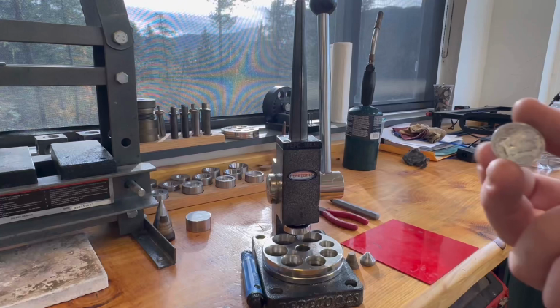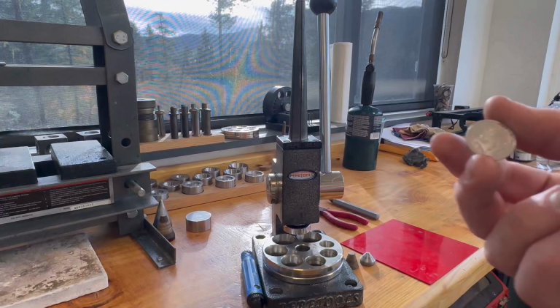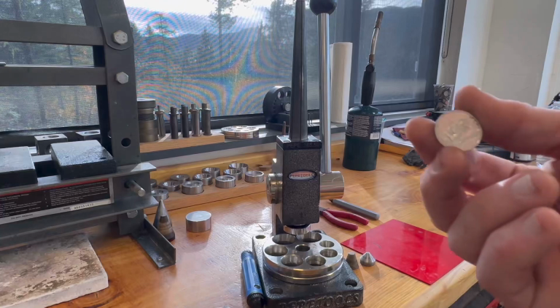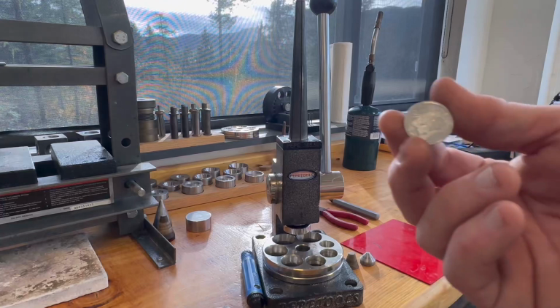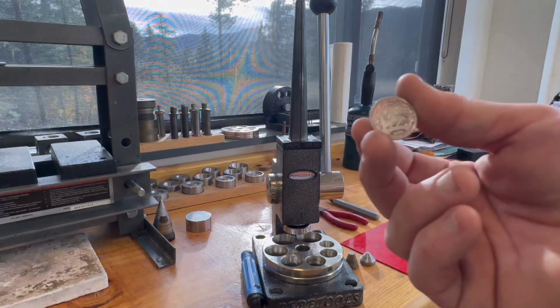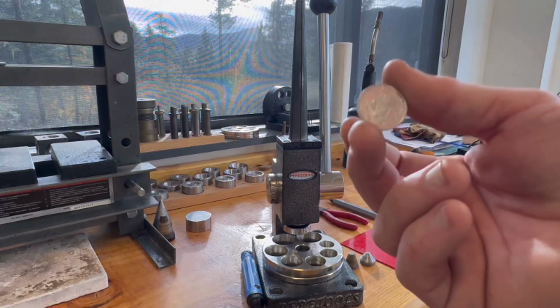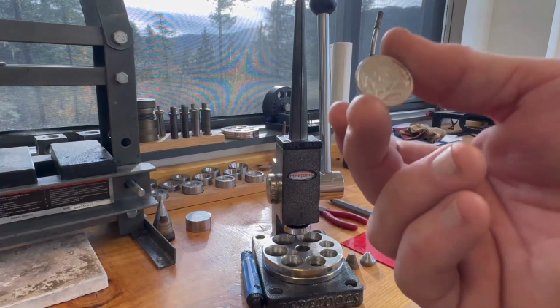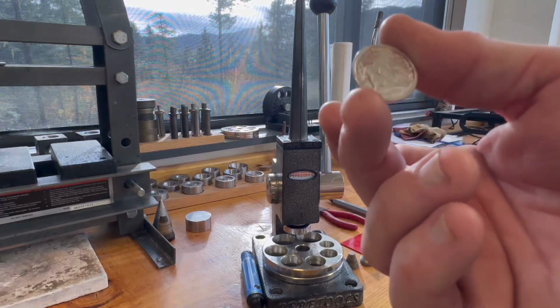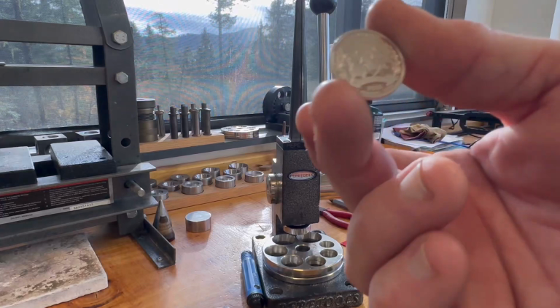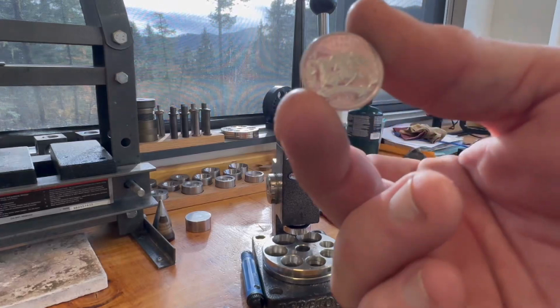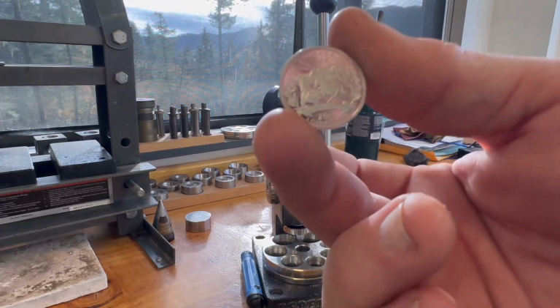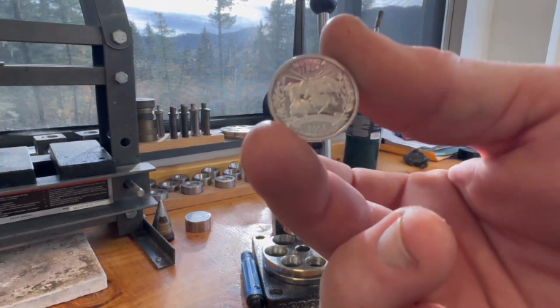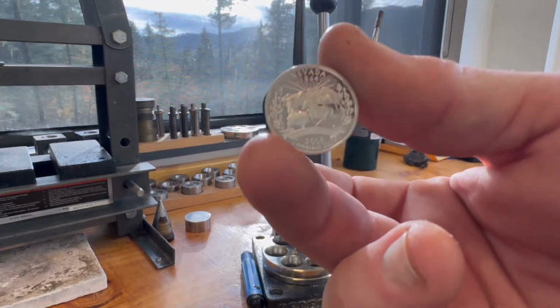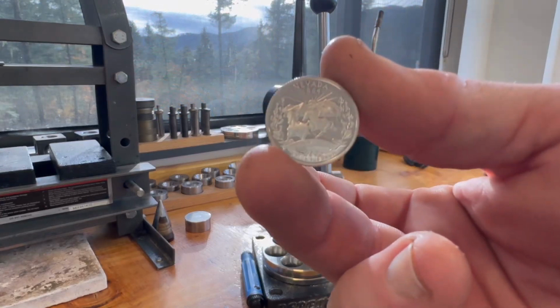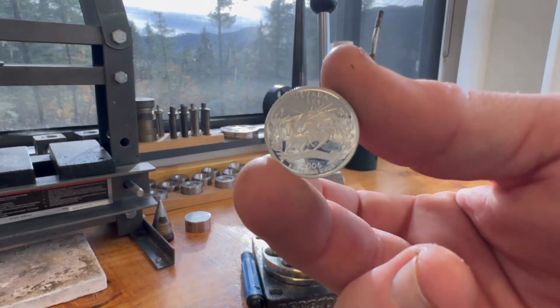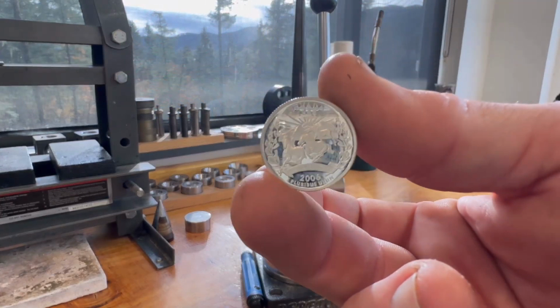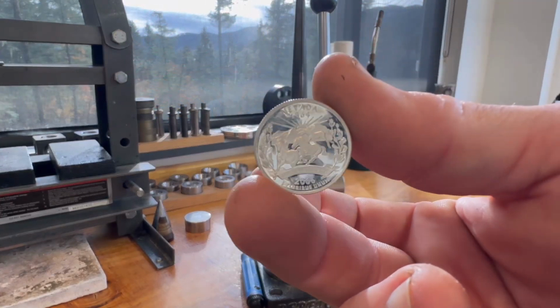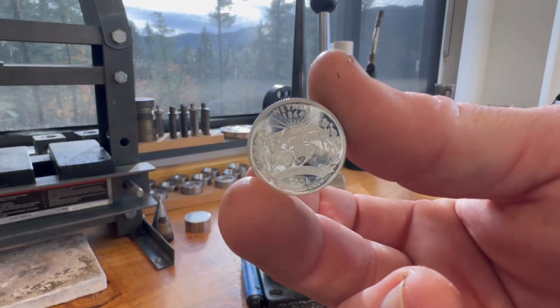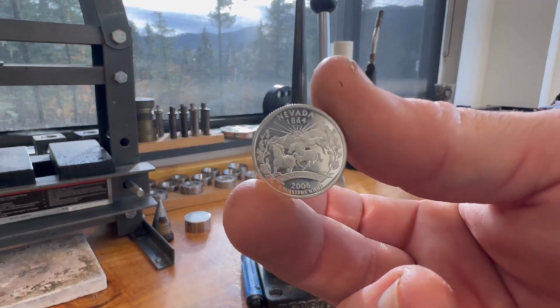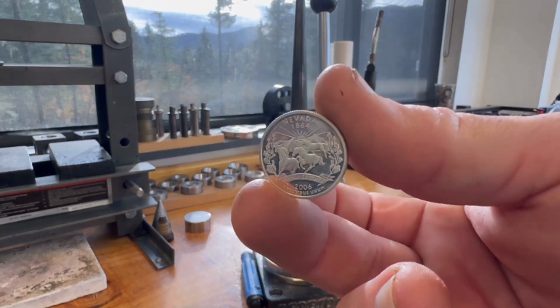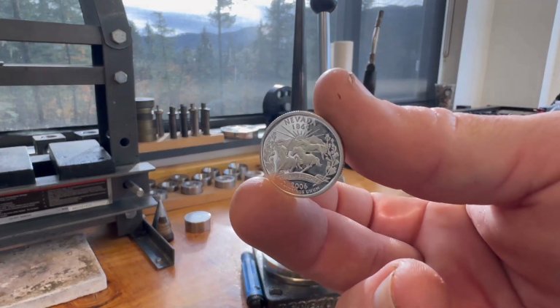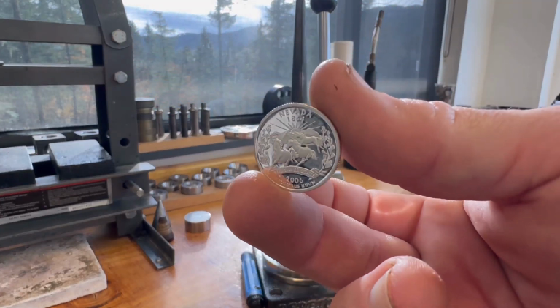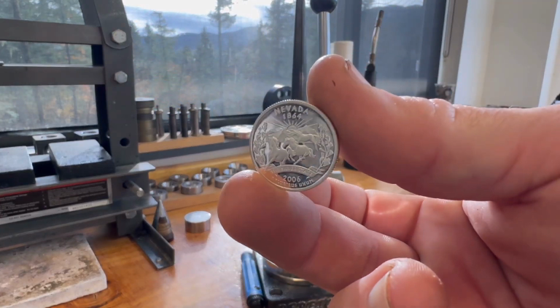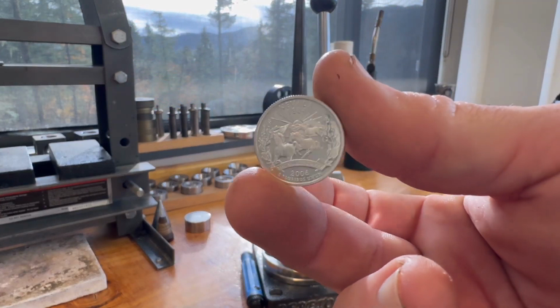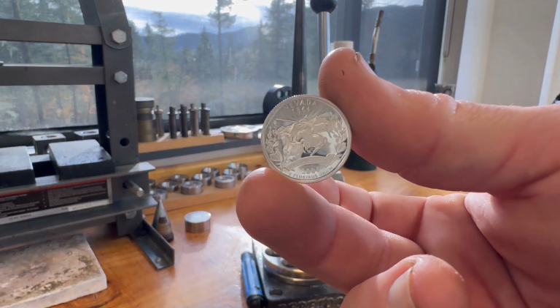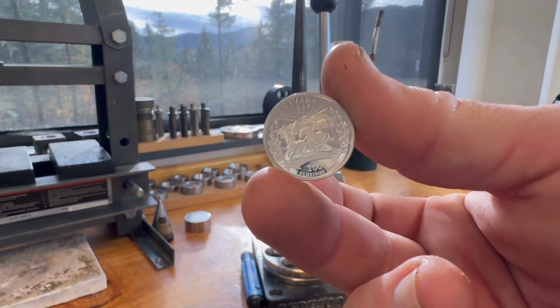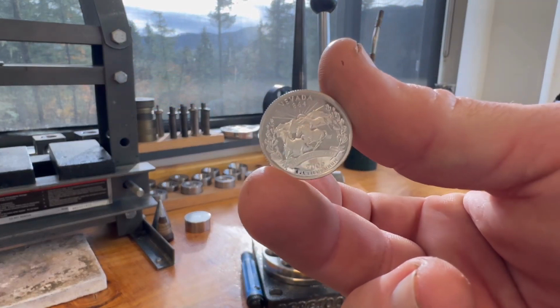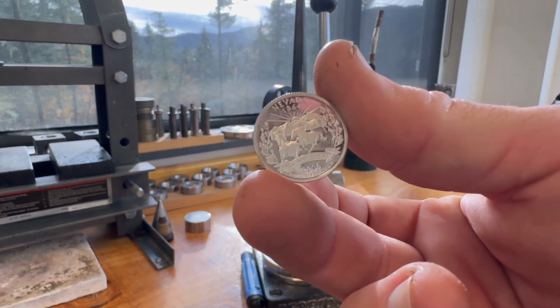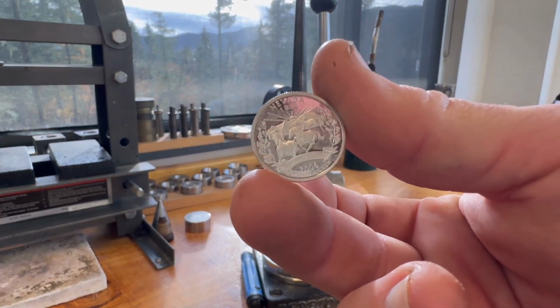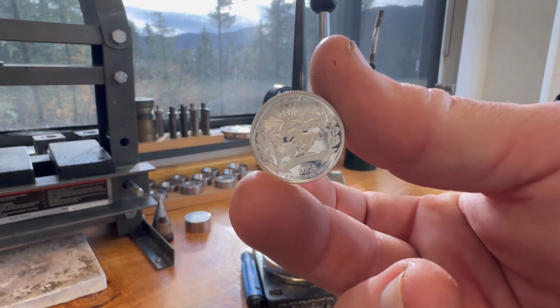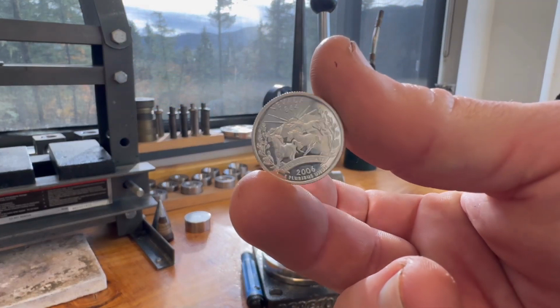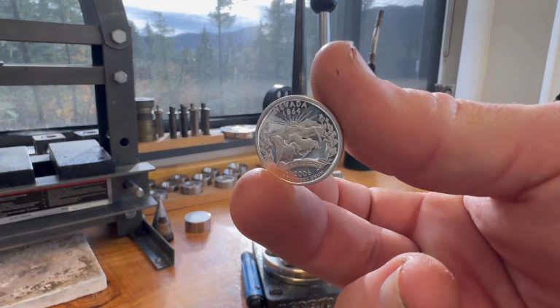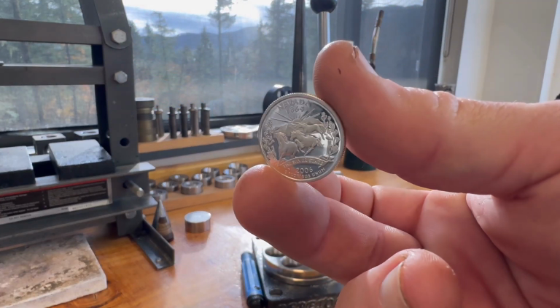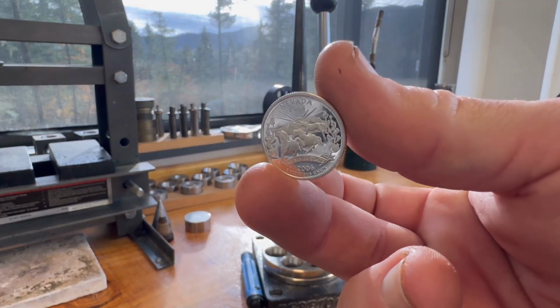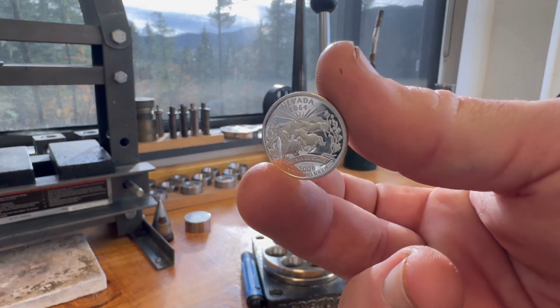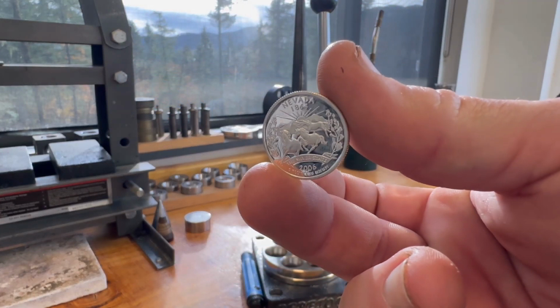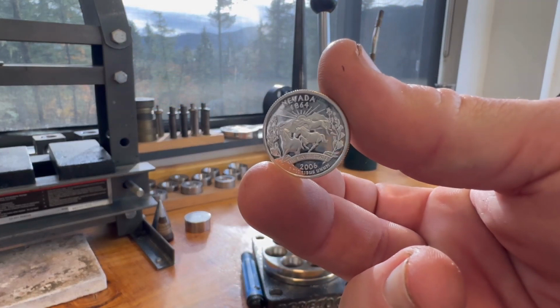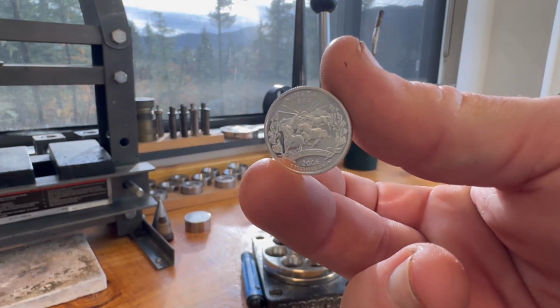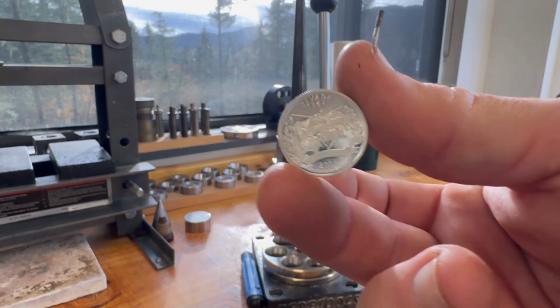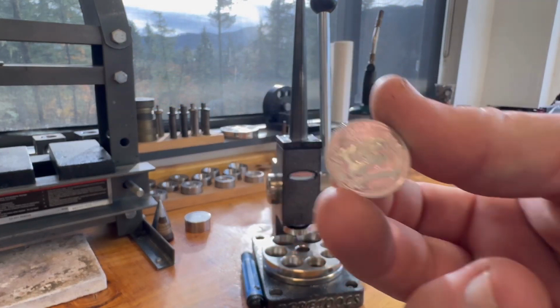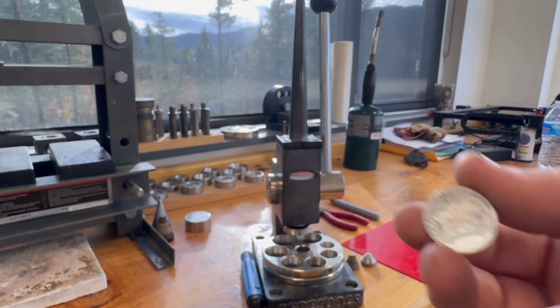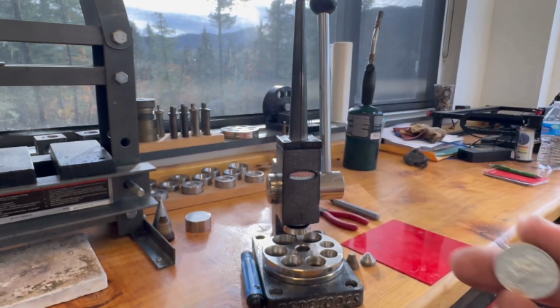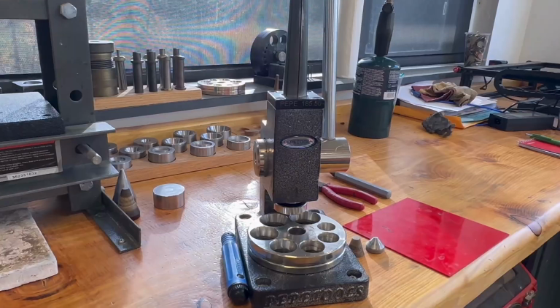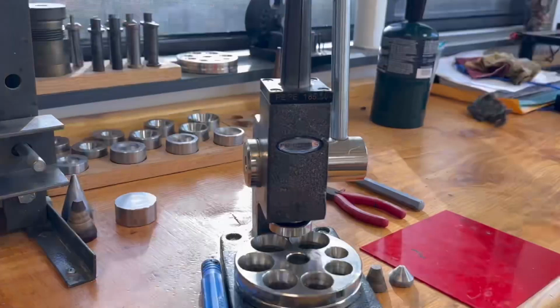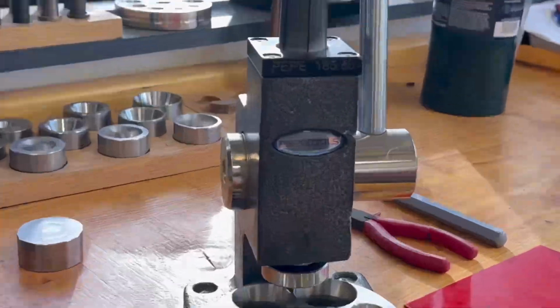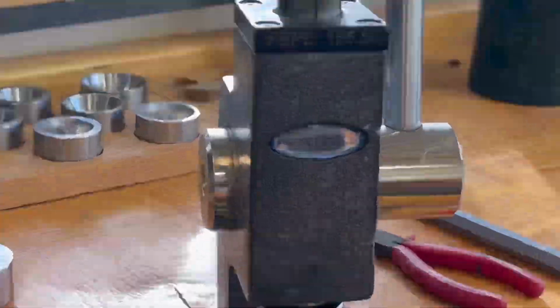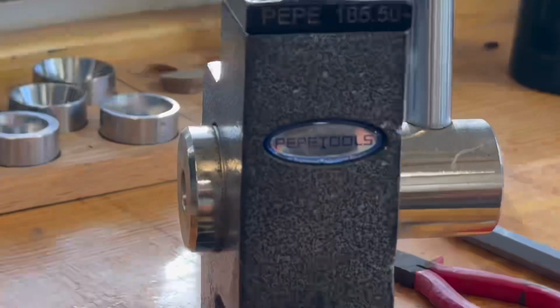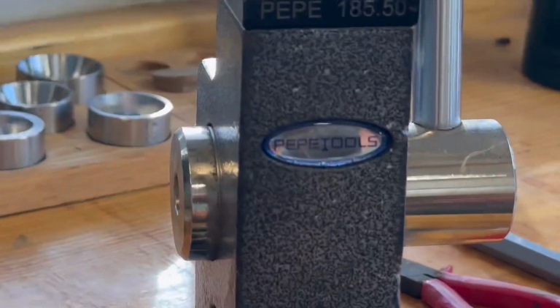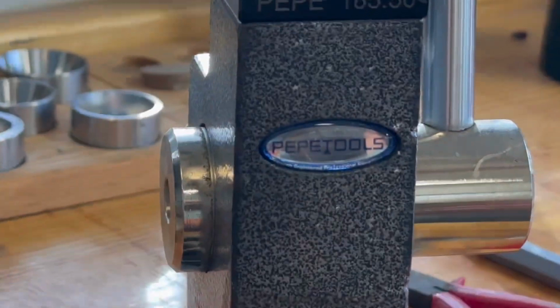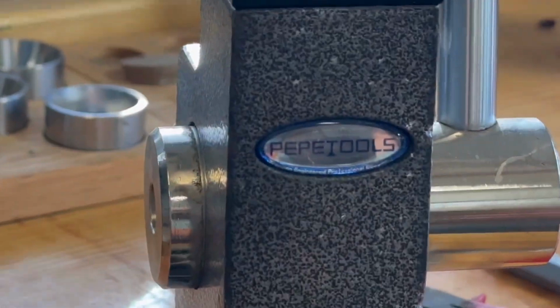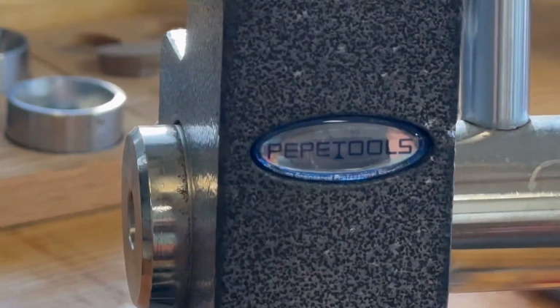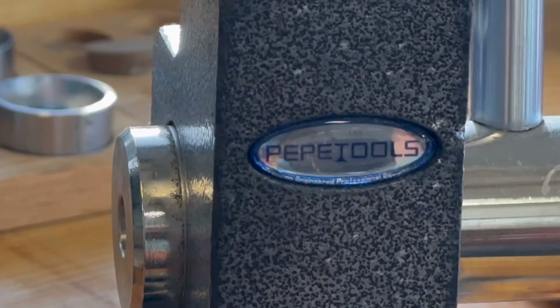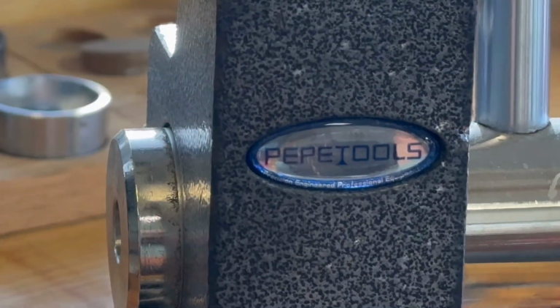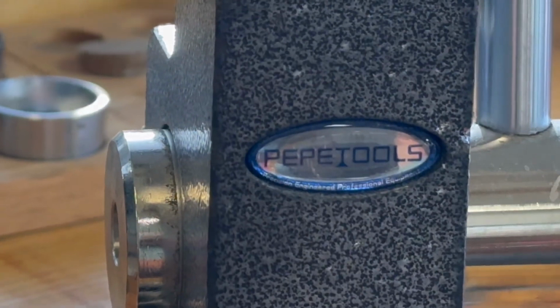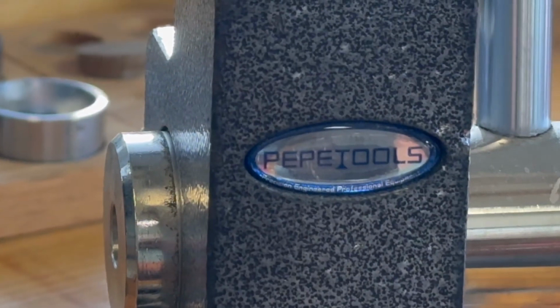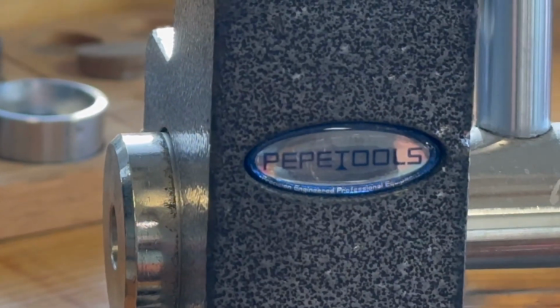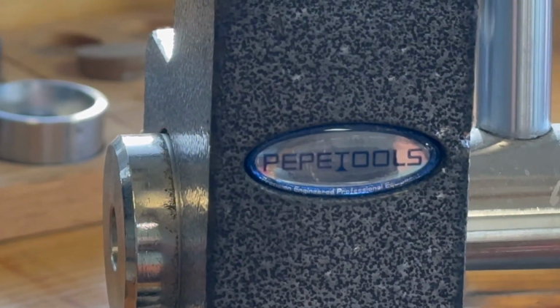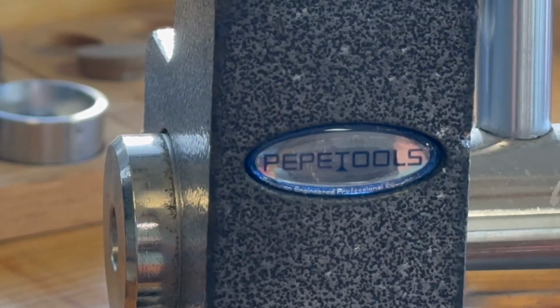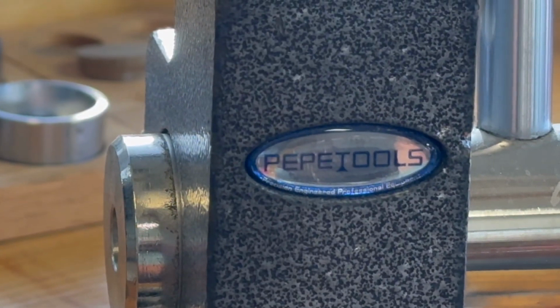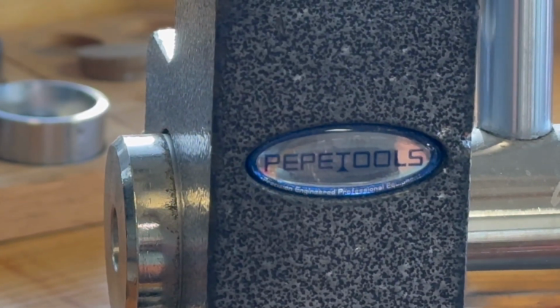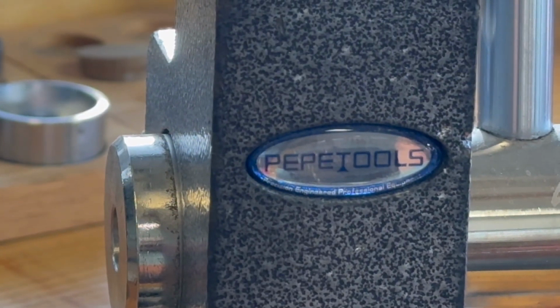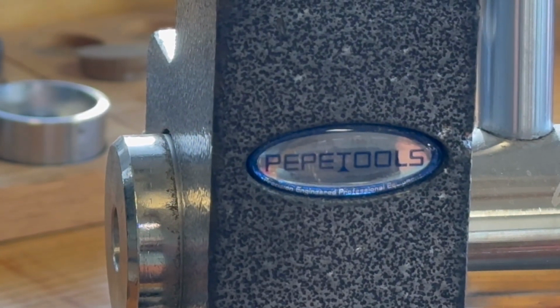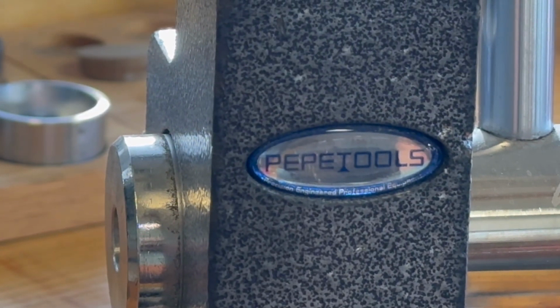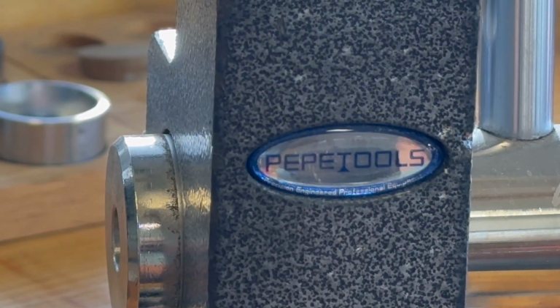Hey, Skyler here from Change You Can Wear, and today we're going to be taking this silver quarter and make it using mainly just the Pepe Tools ring stretcher.